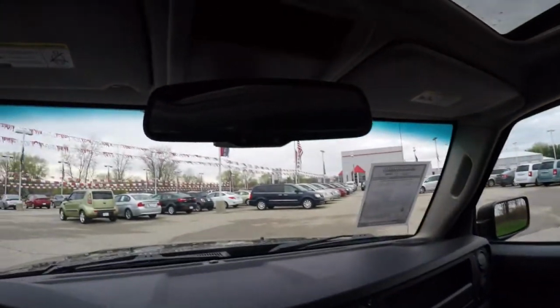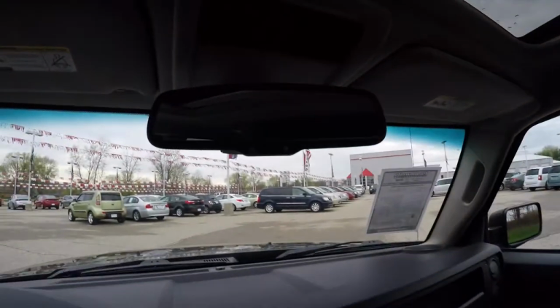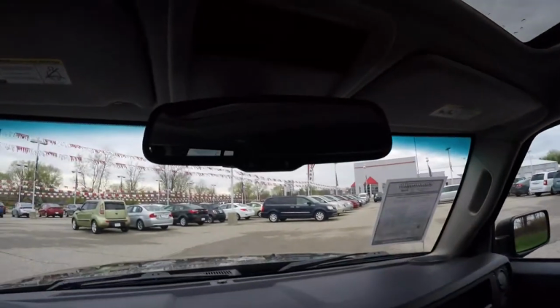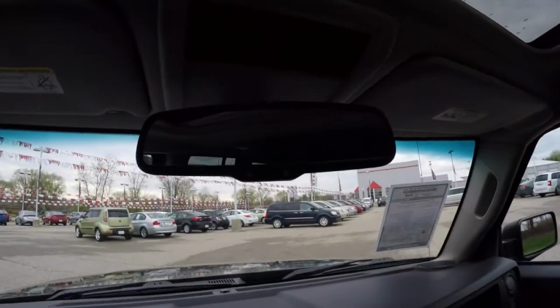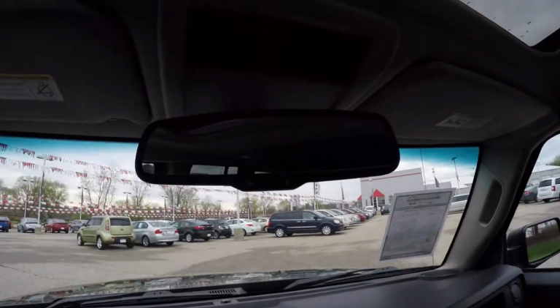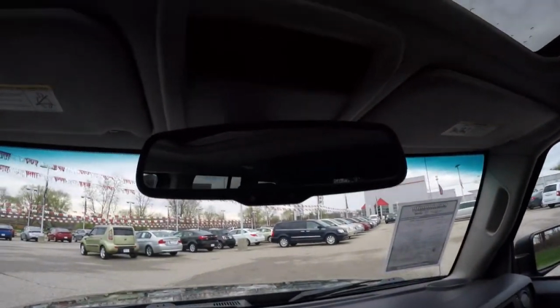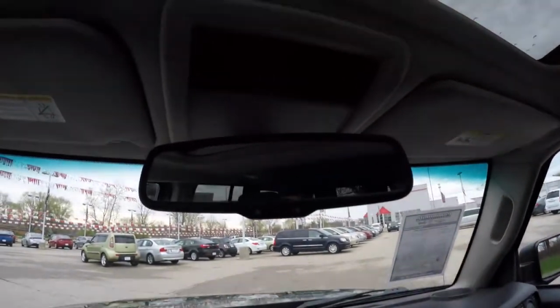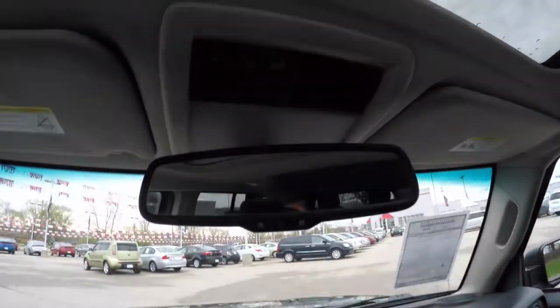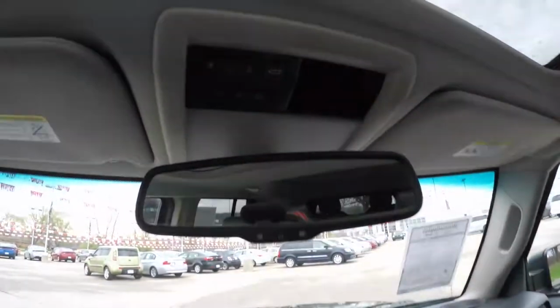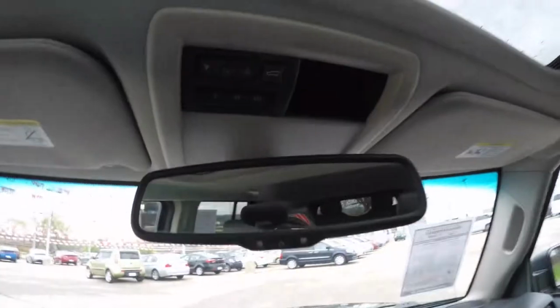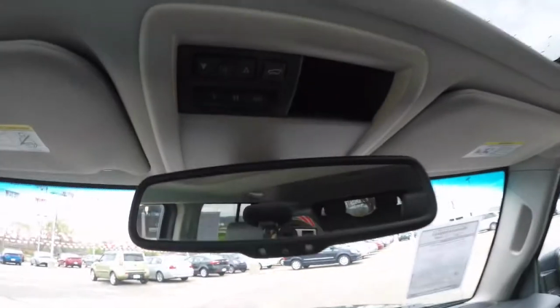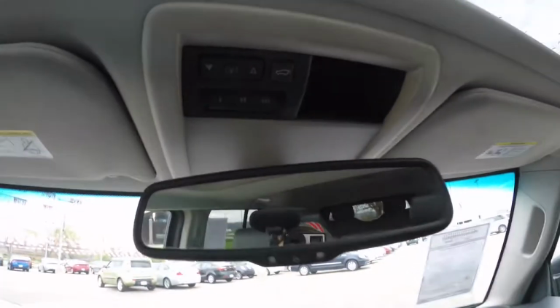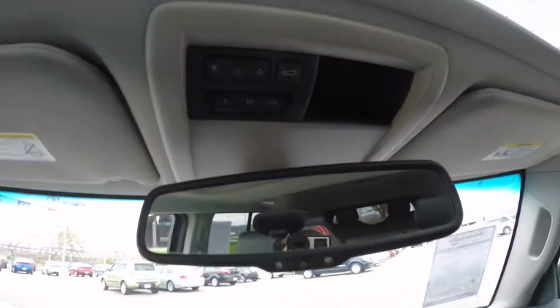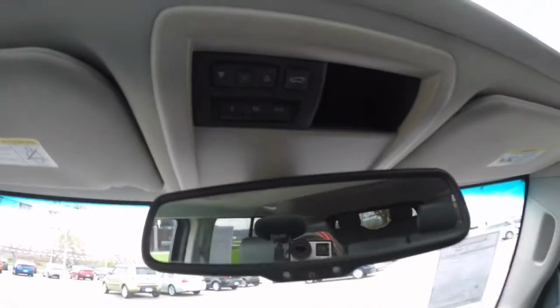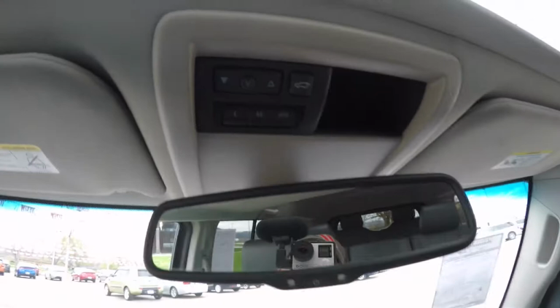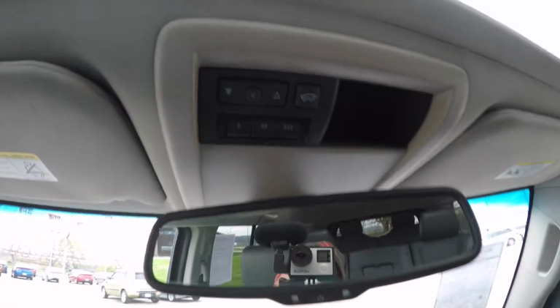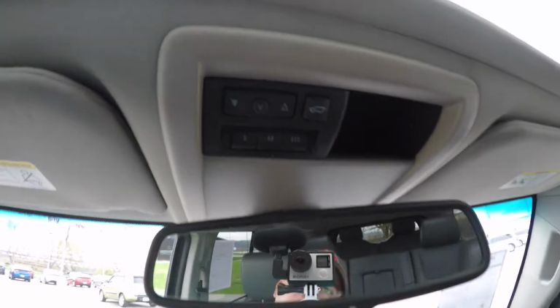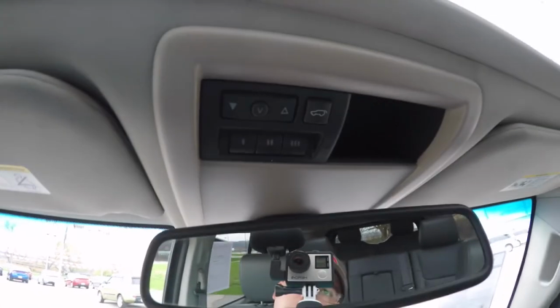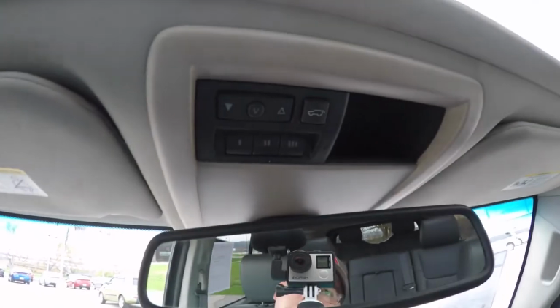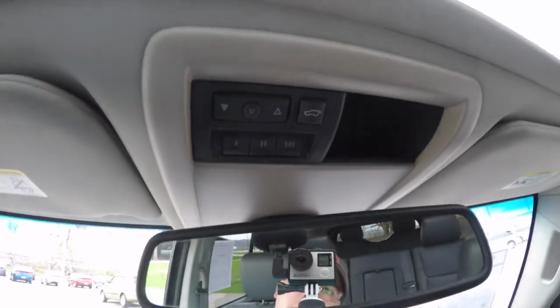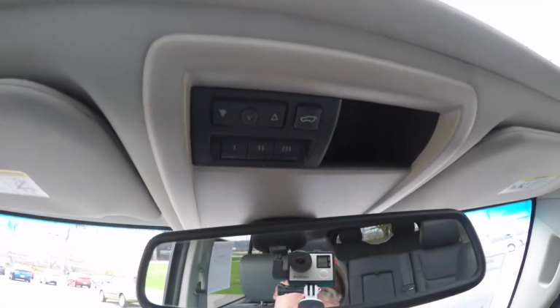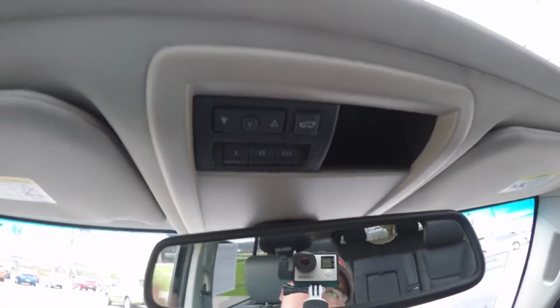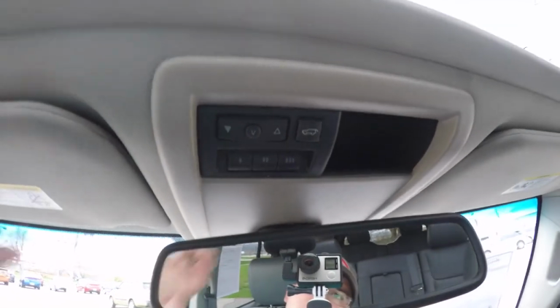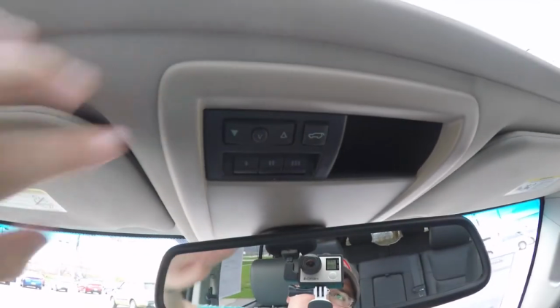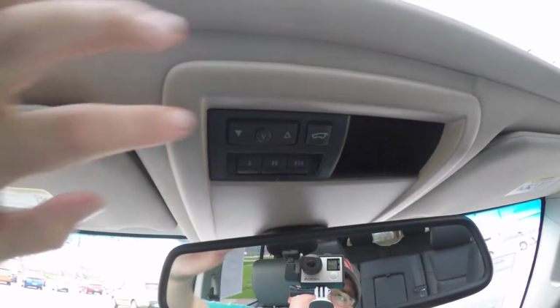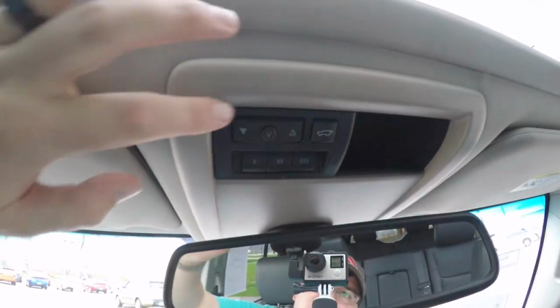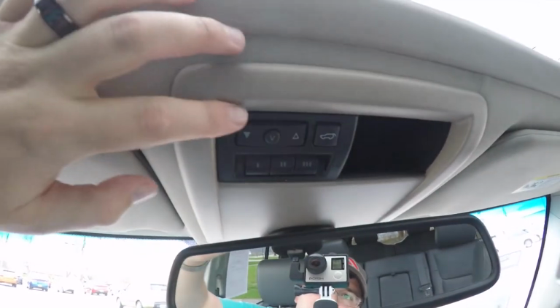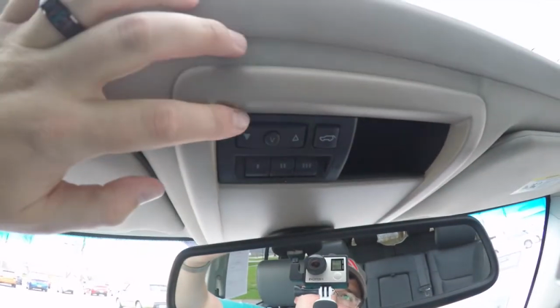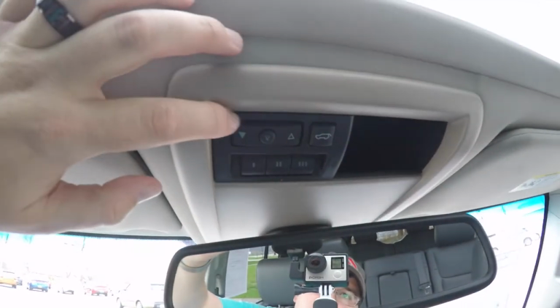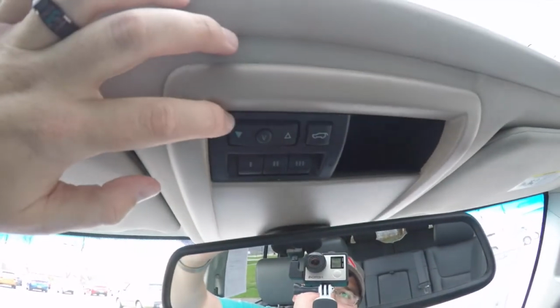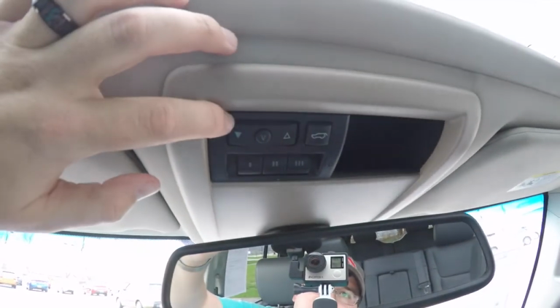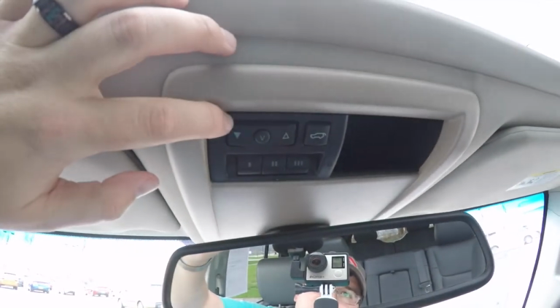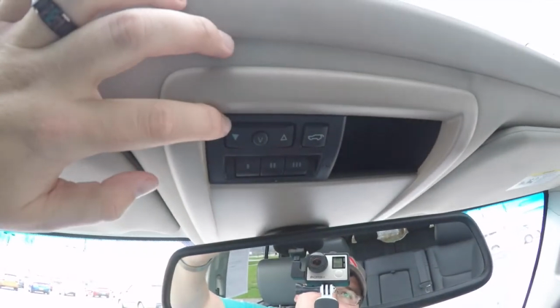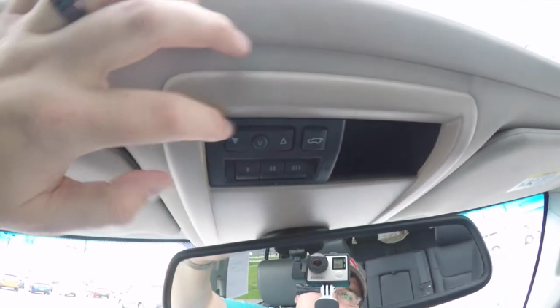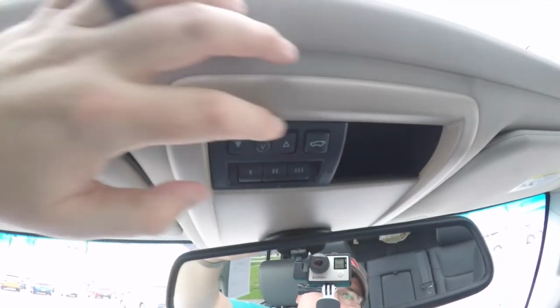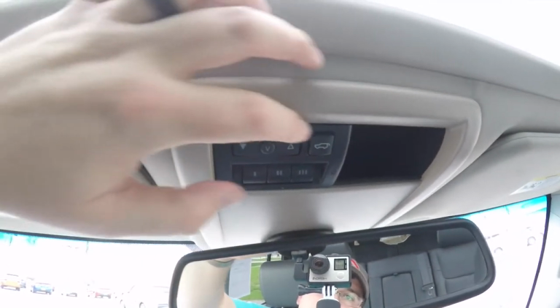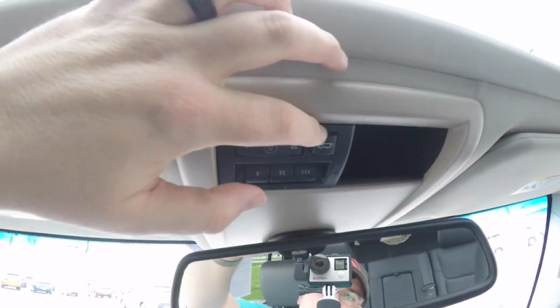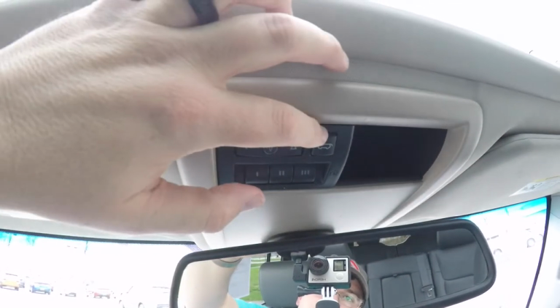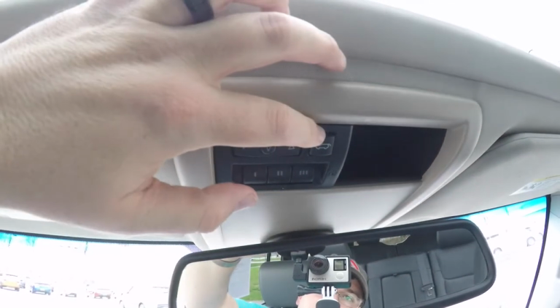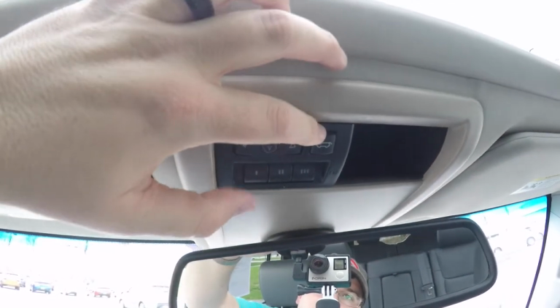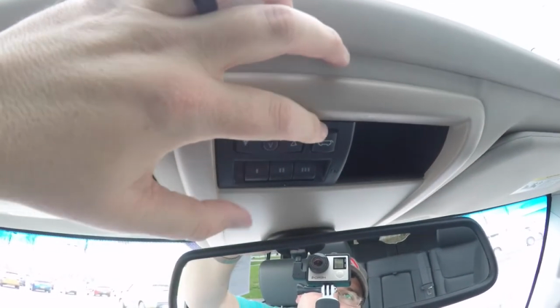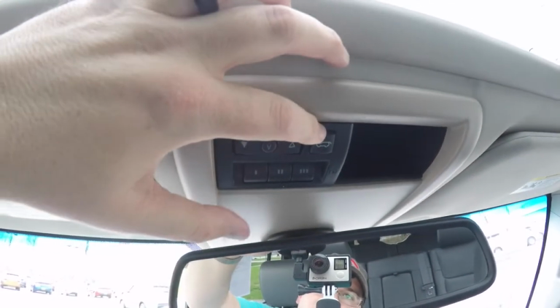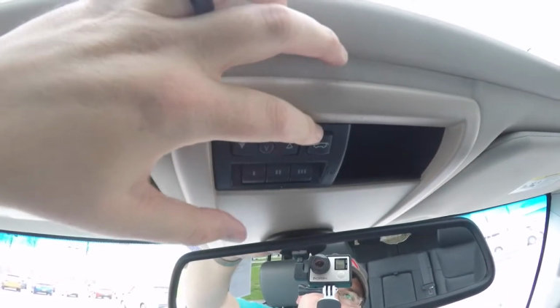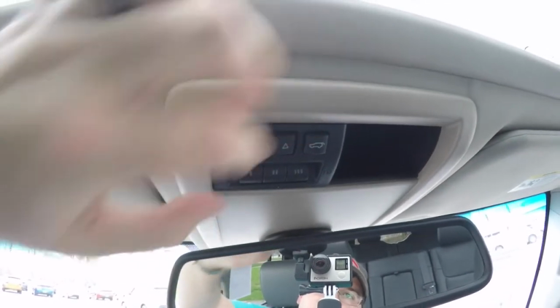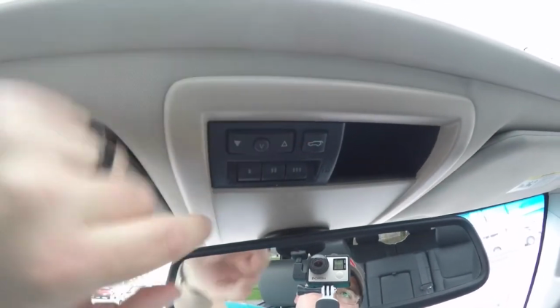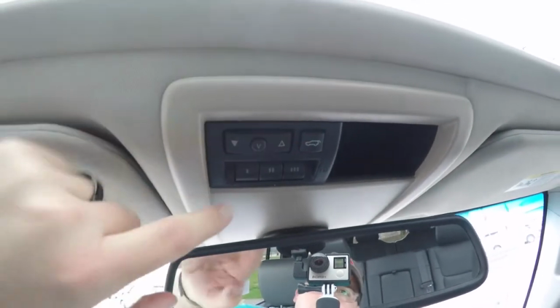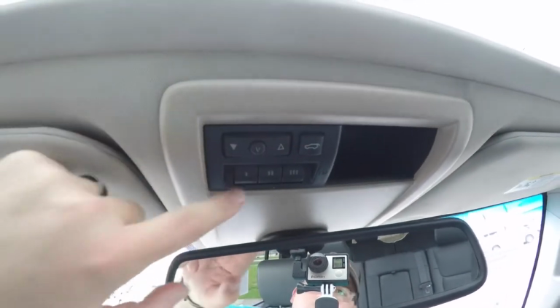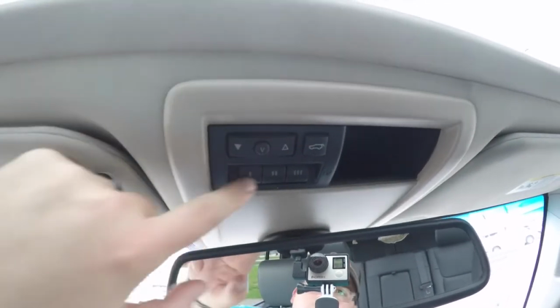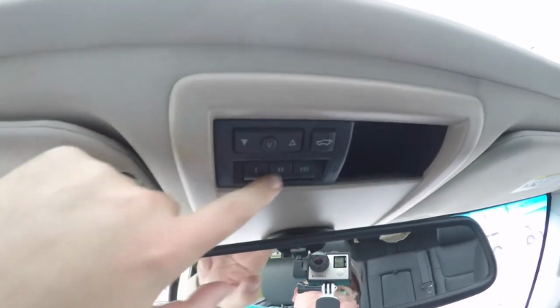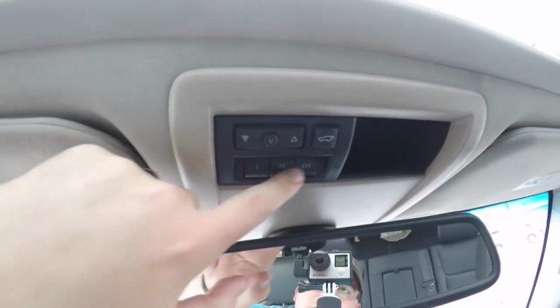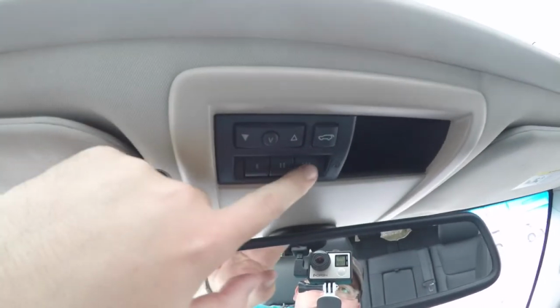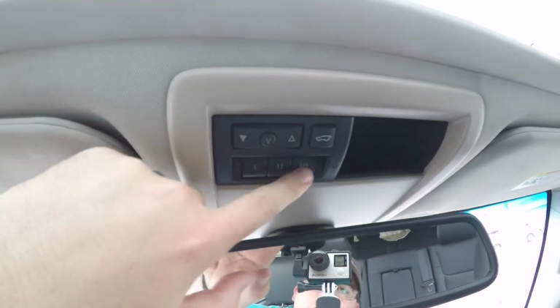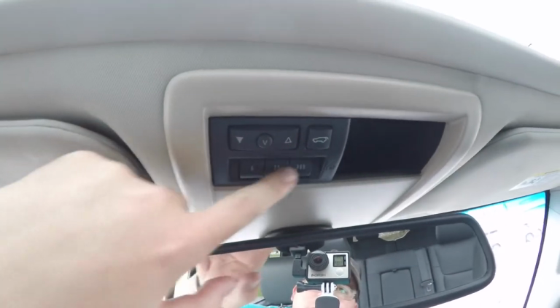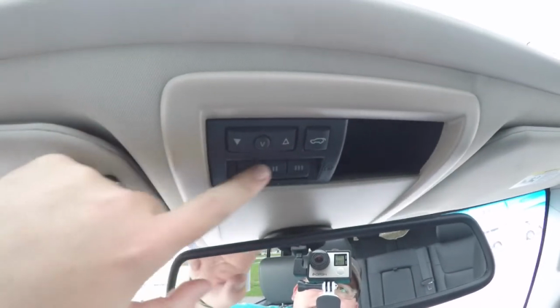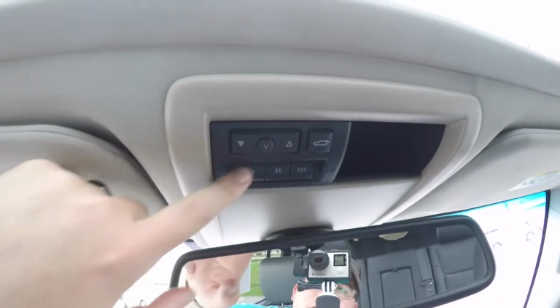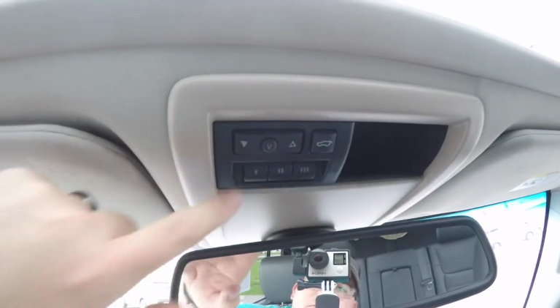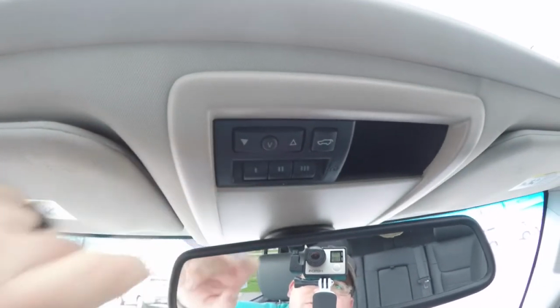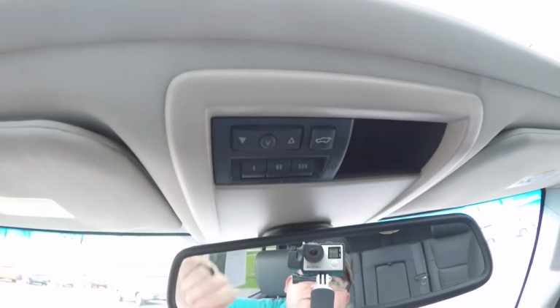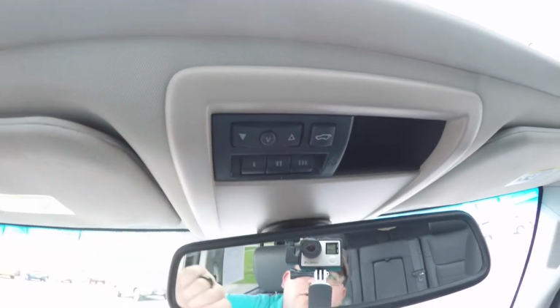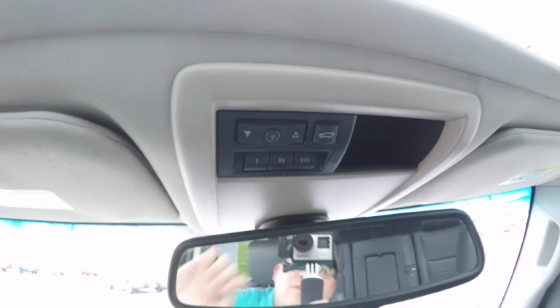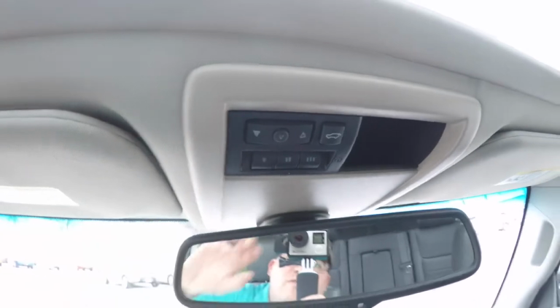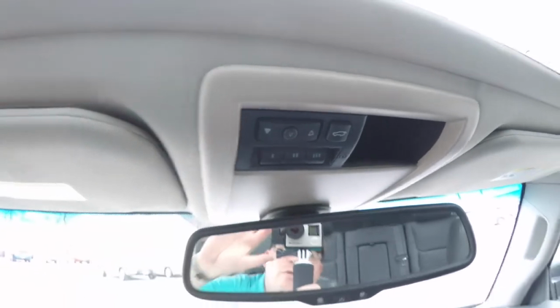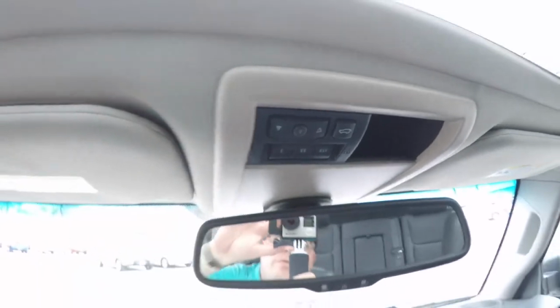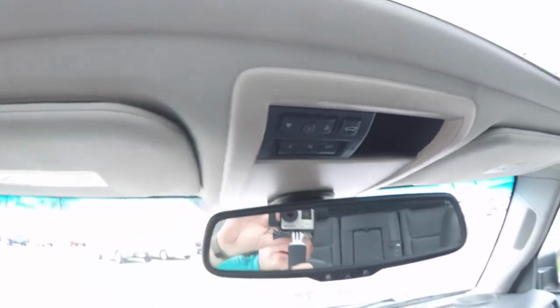Looking overhead, you have an automatic dimming rear view mirror. You've also got the power sunroof control, the power liftgate control, and the HomeLink universal garage door opener.